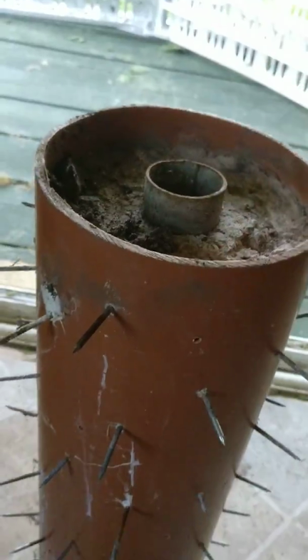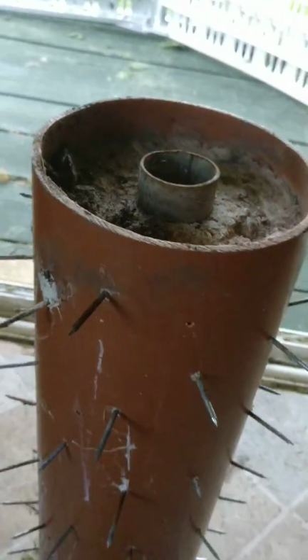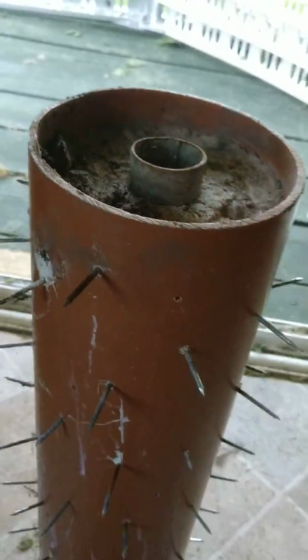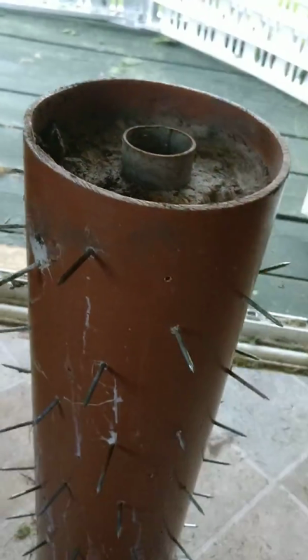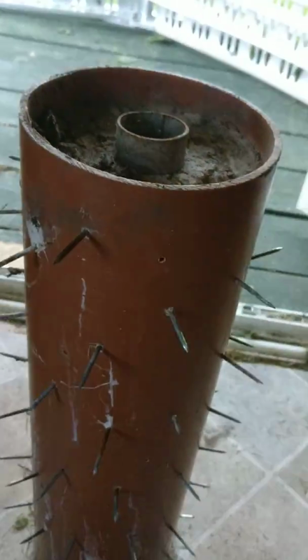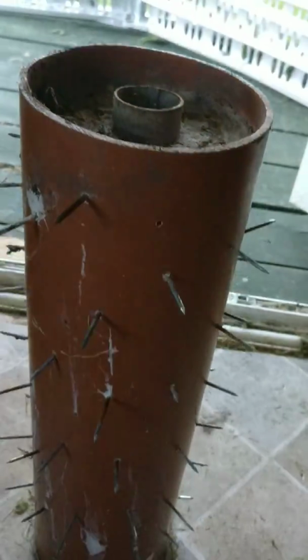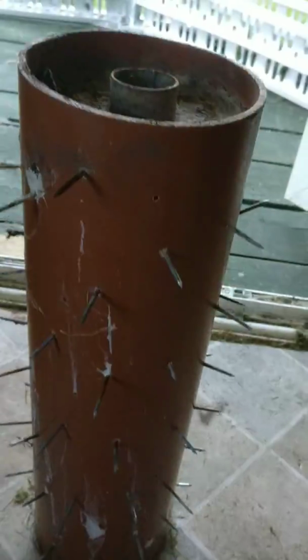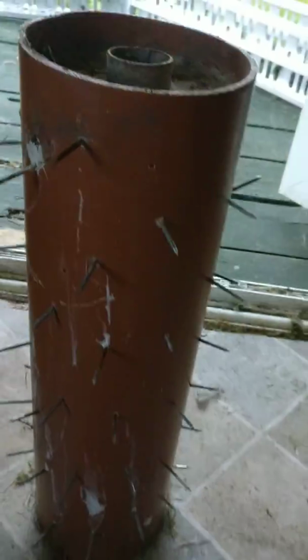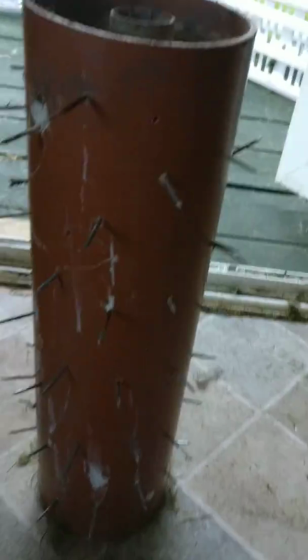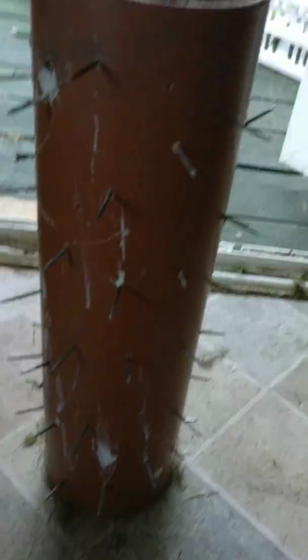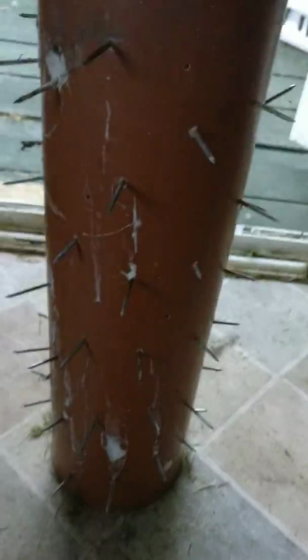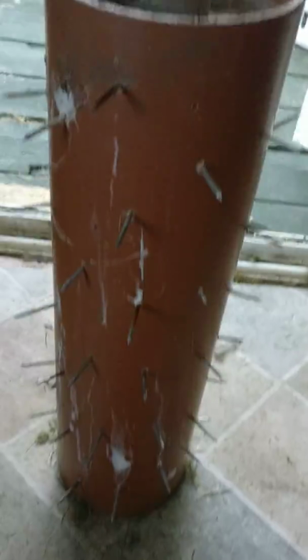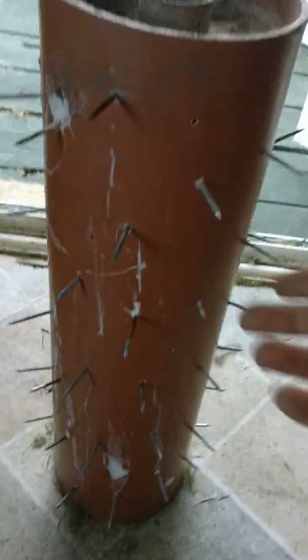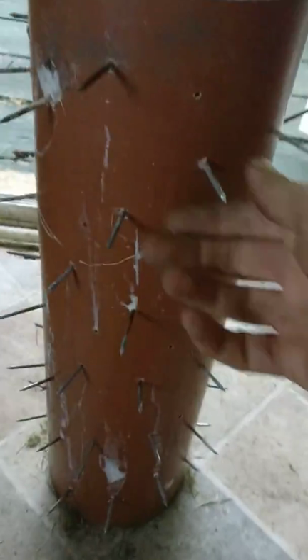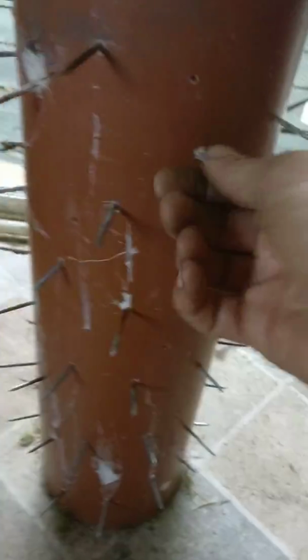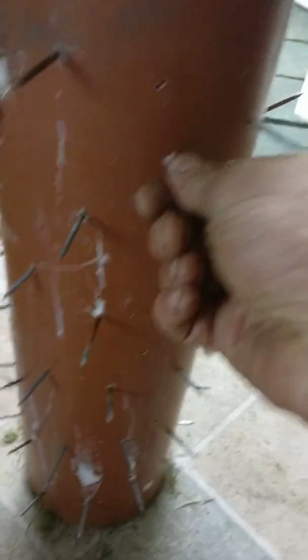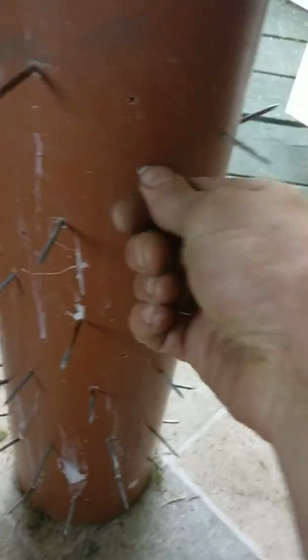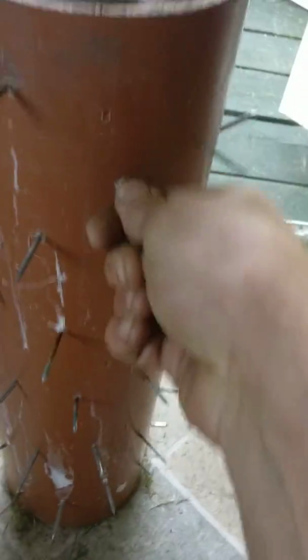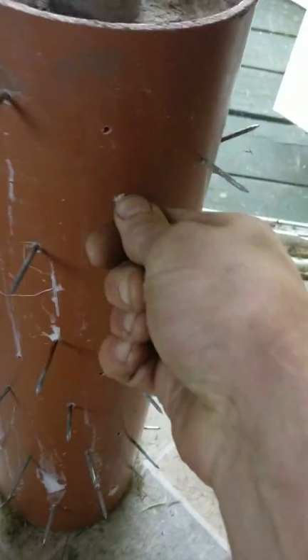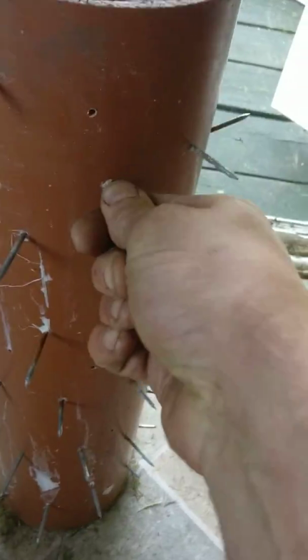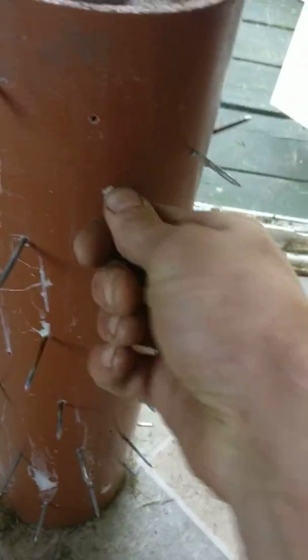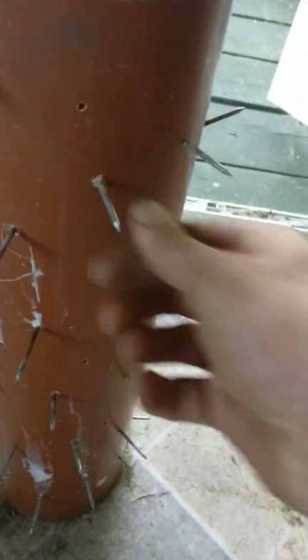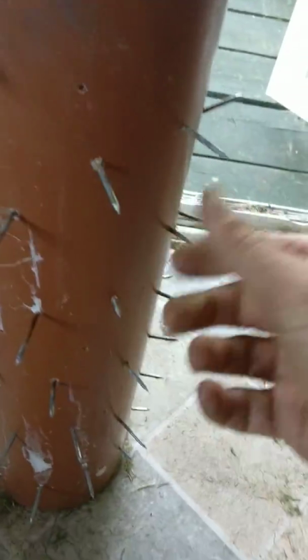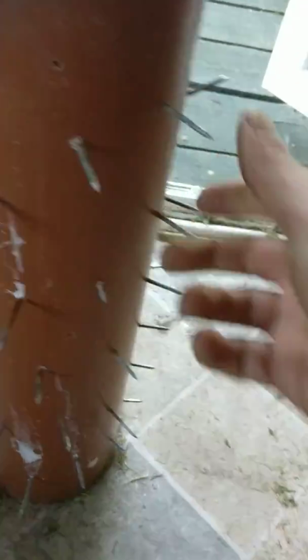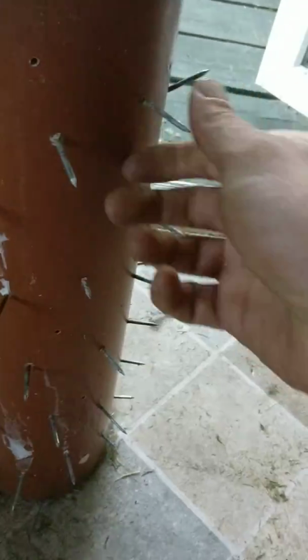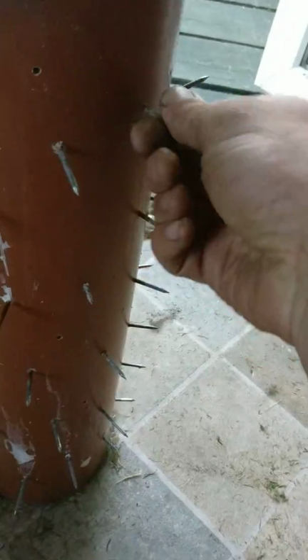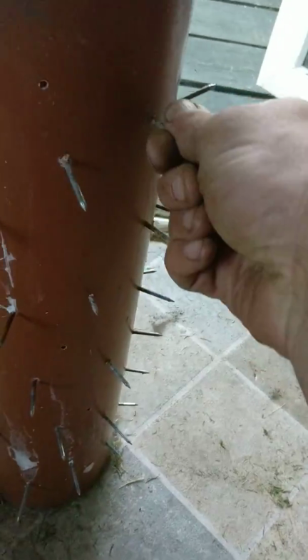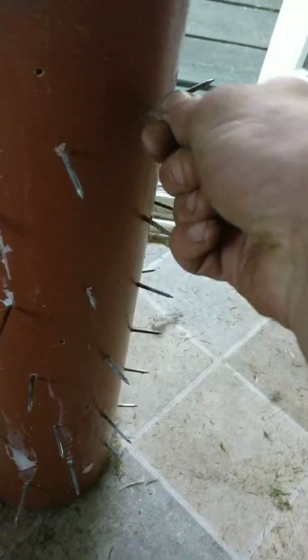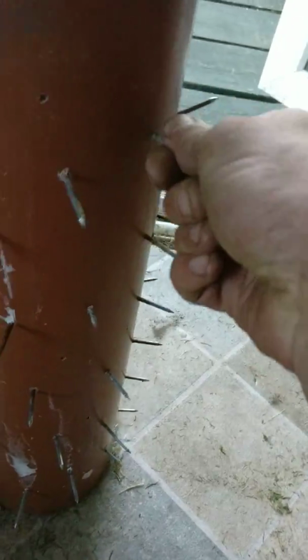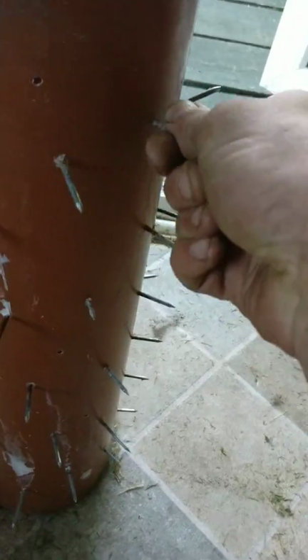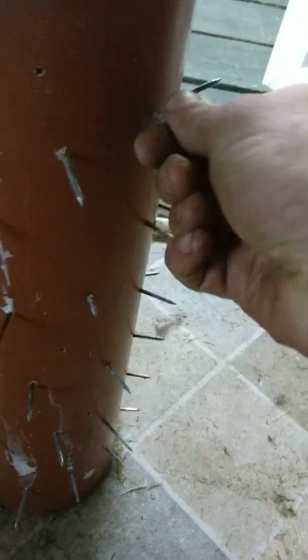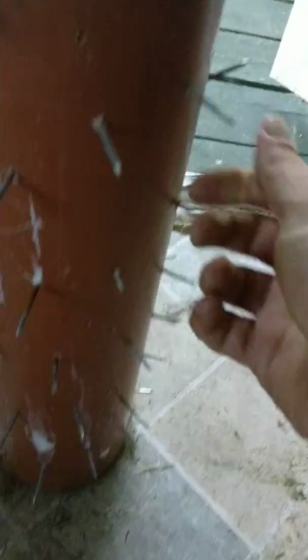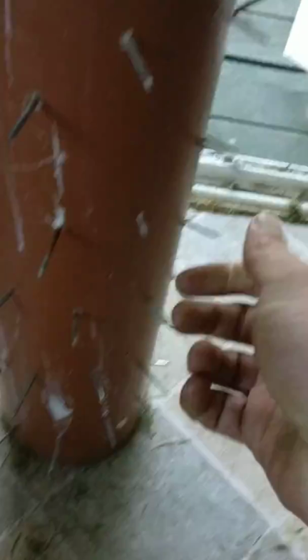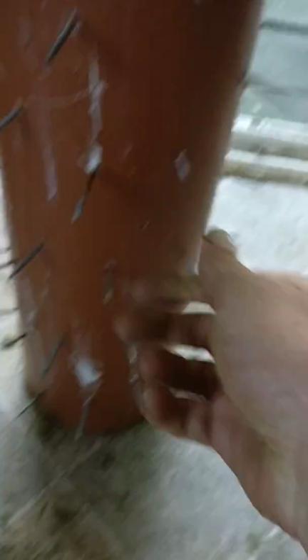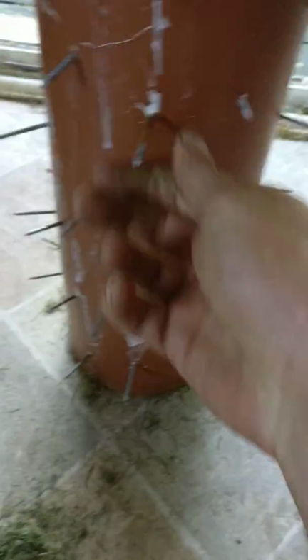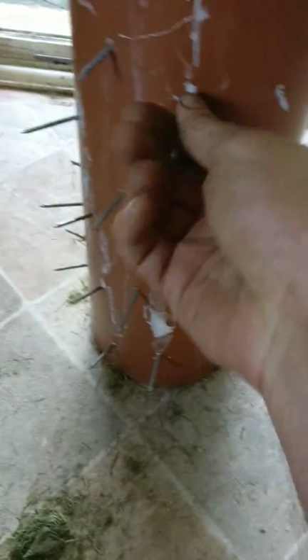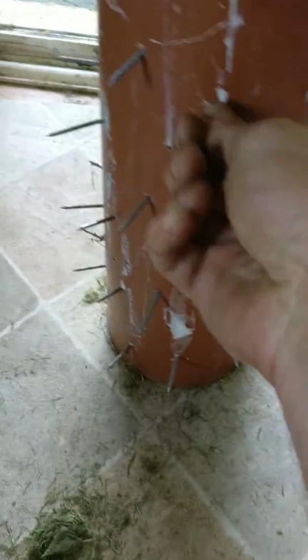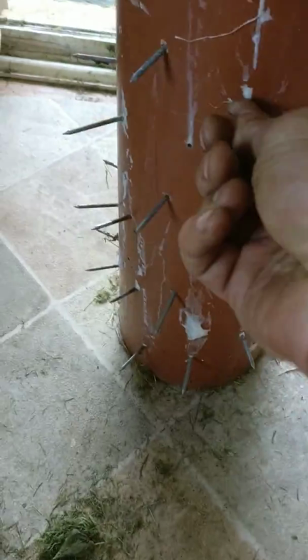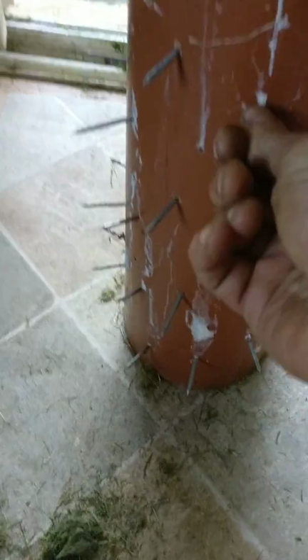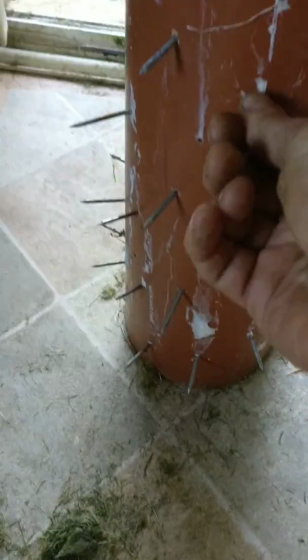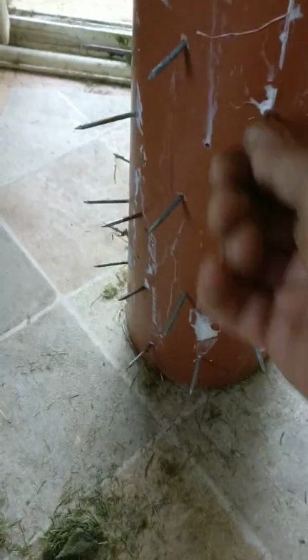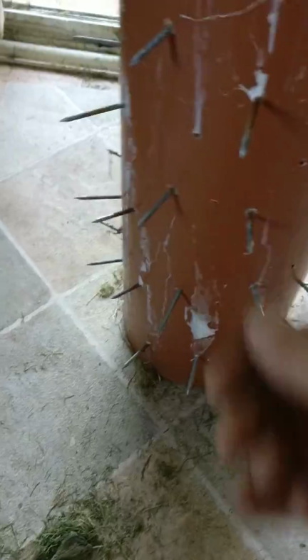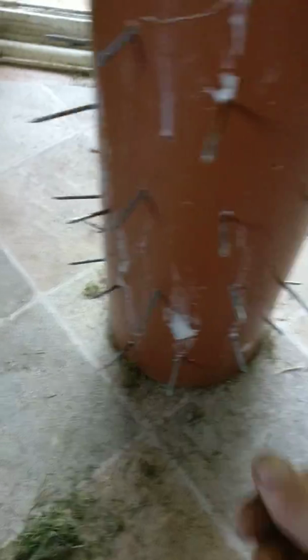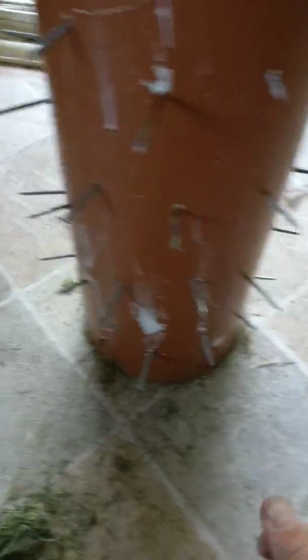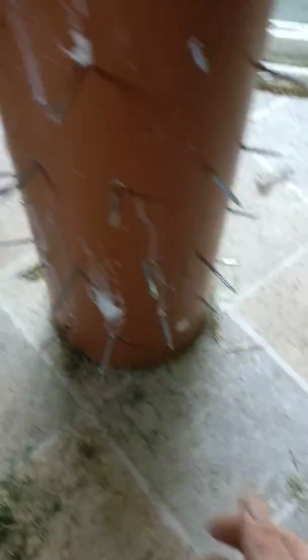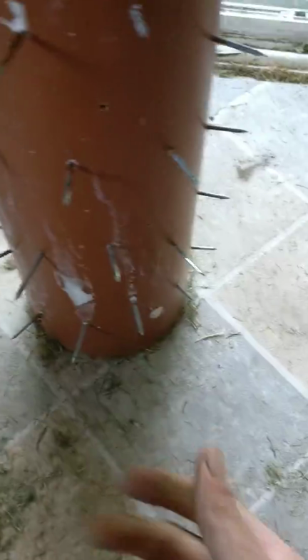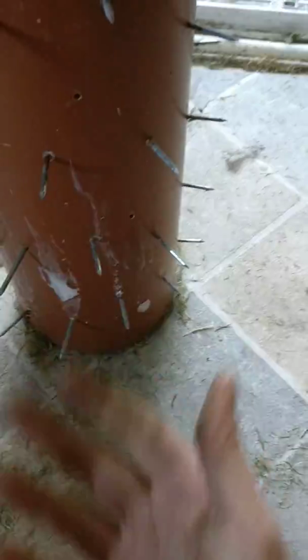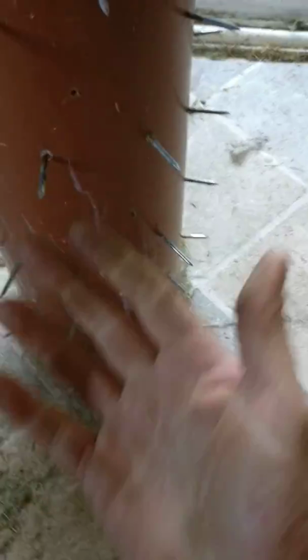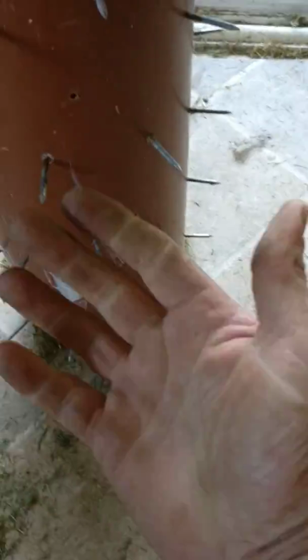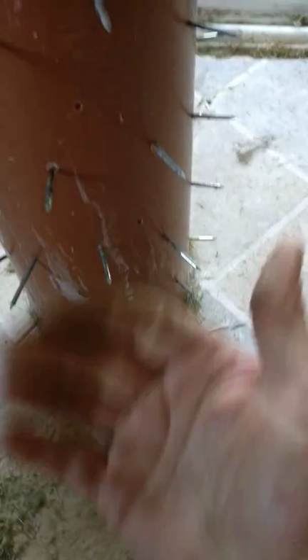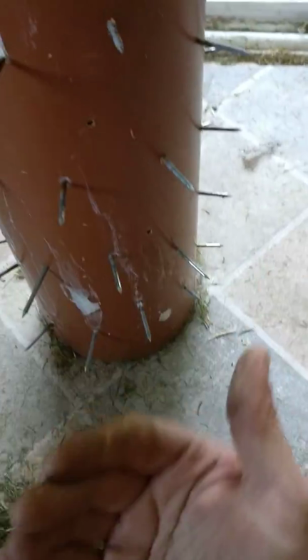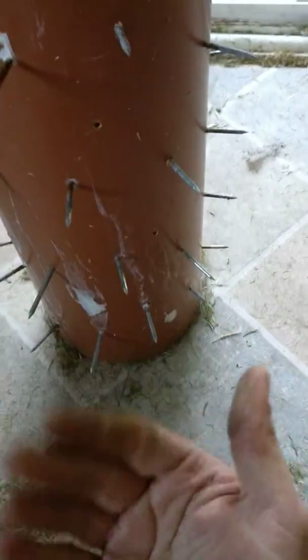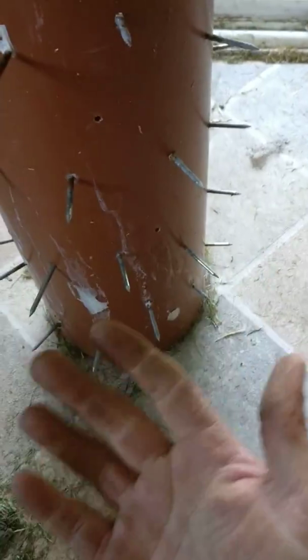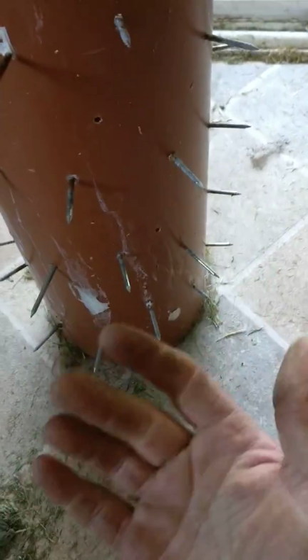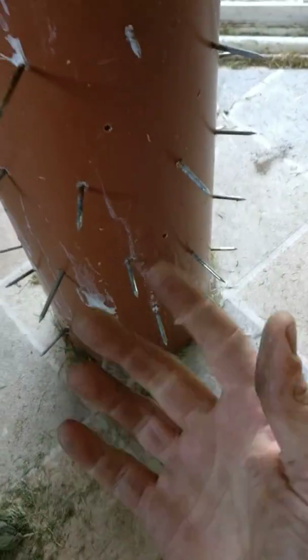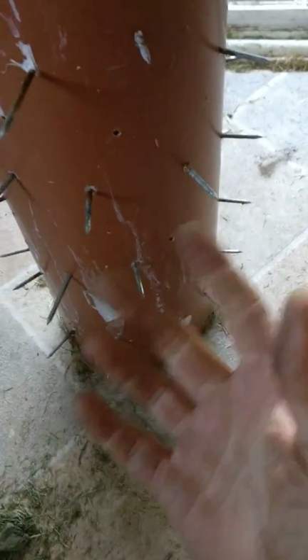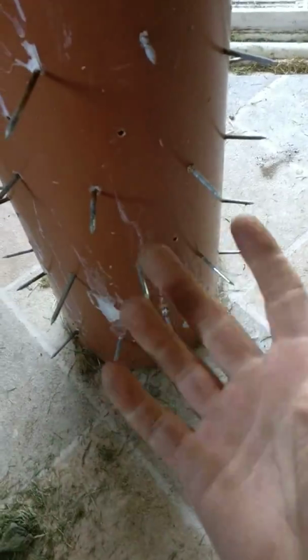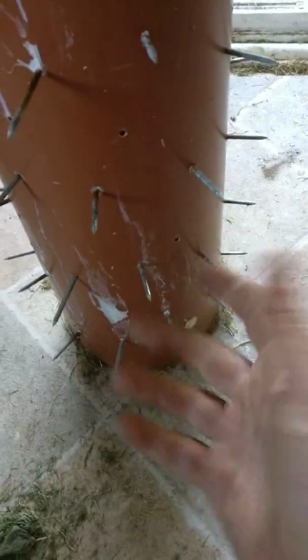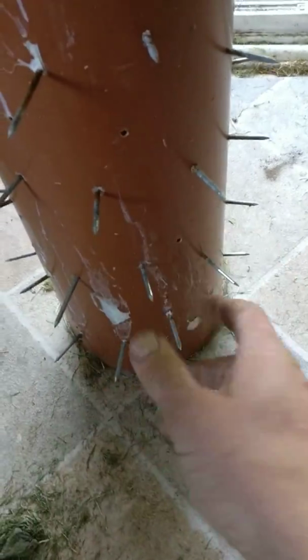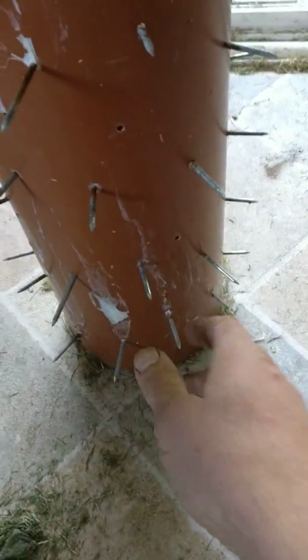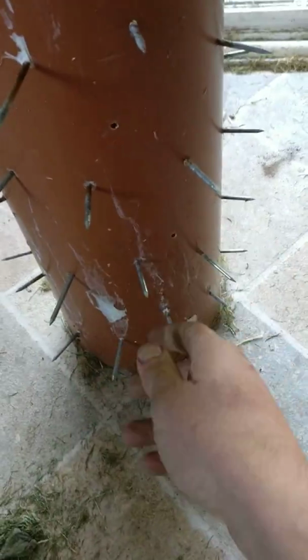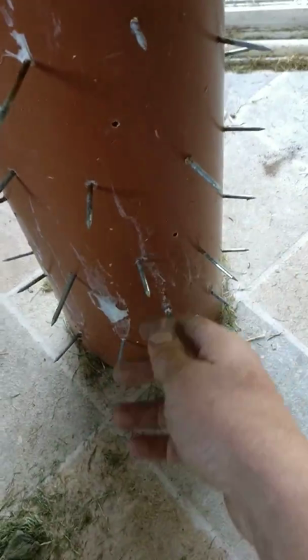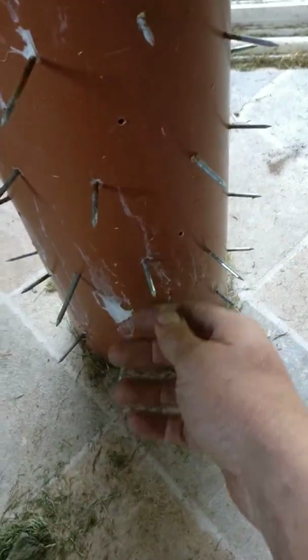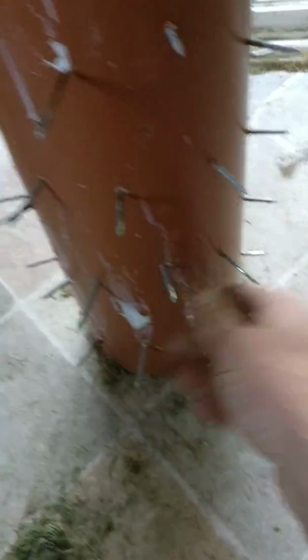Then I poured the postcrete in, left it a couple of hours — absolutely solid nails. Obviously if you wanted bigger ones you could put bigger ones in.